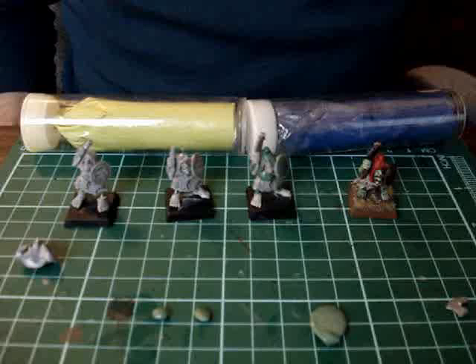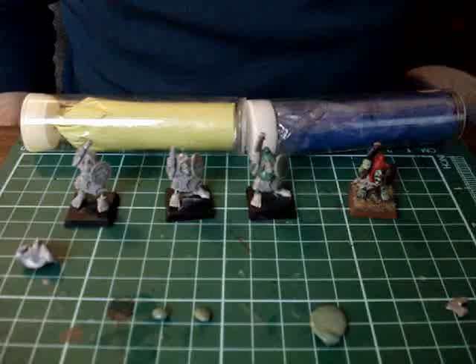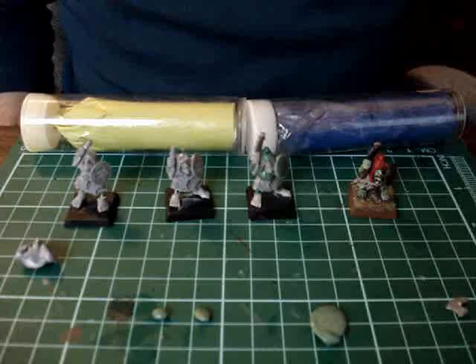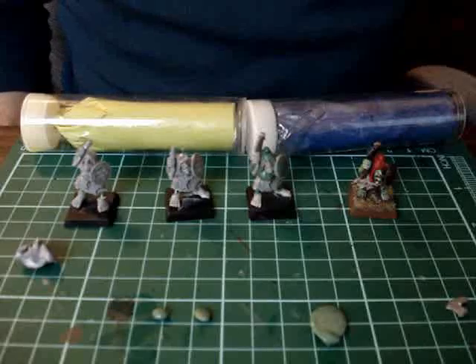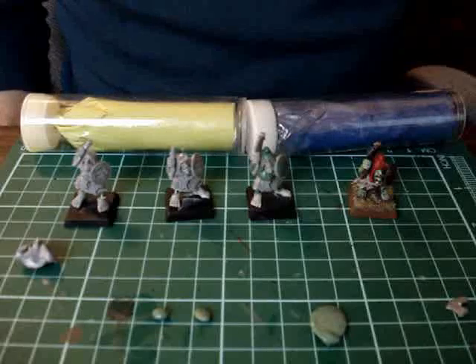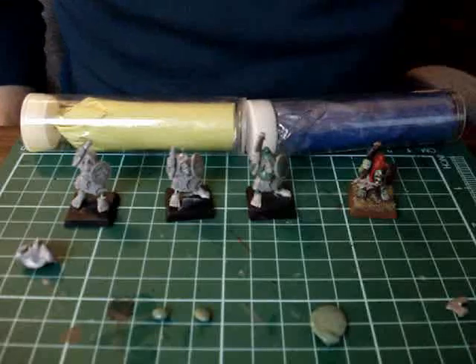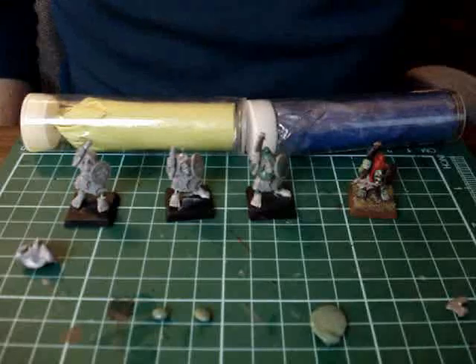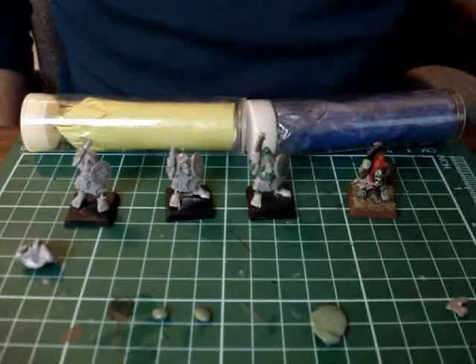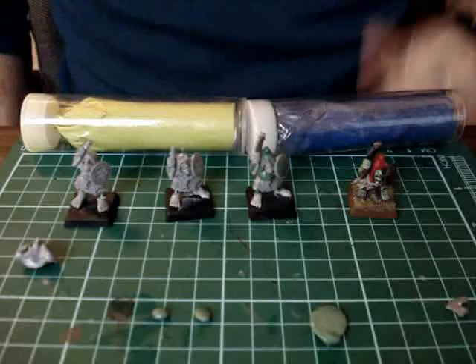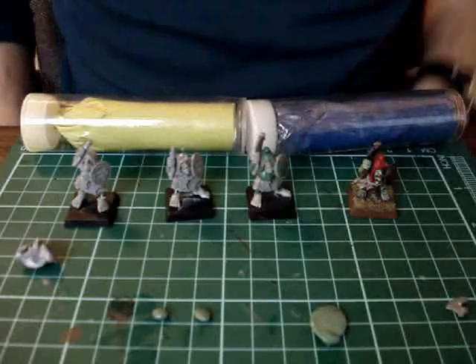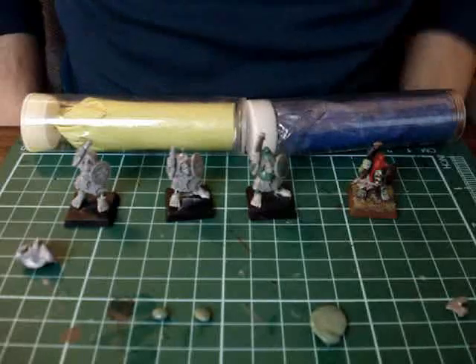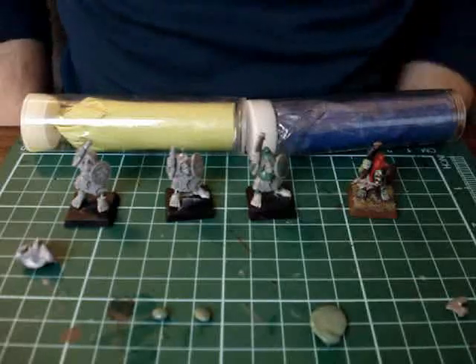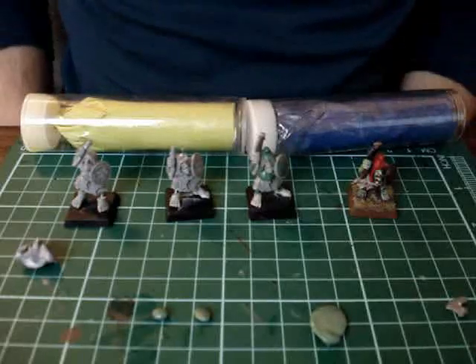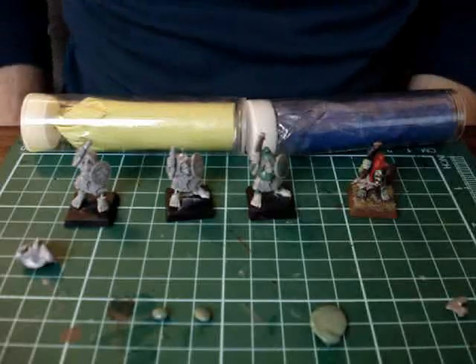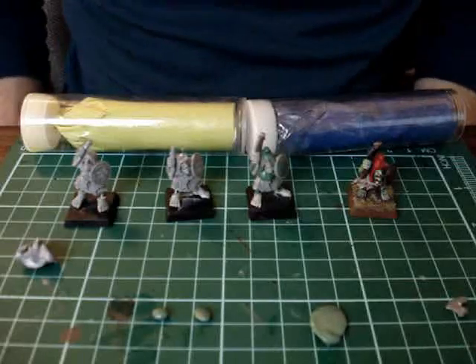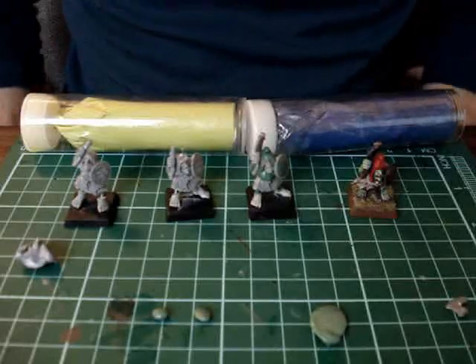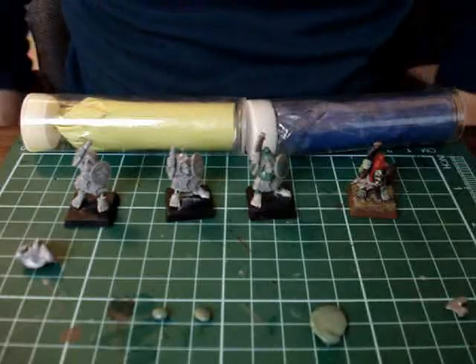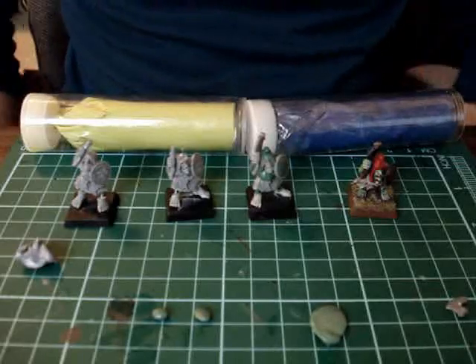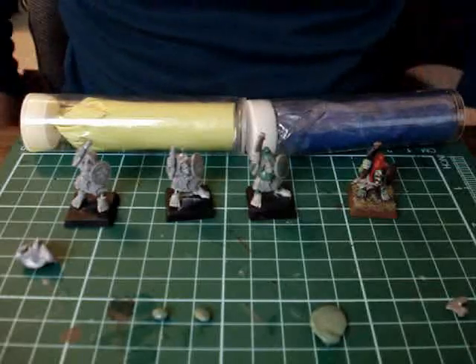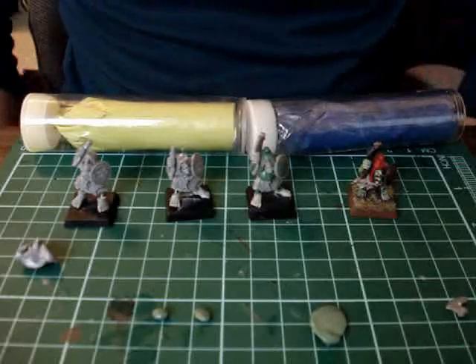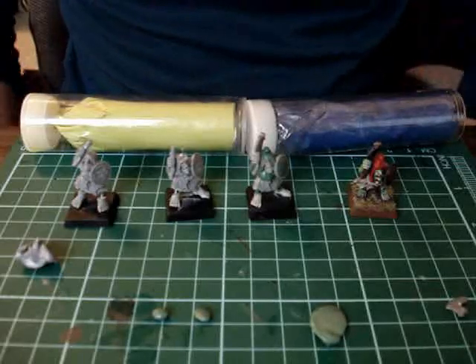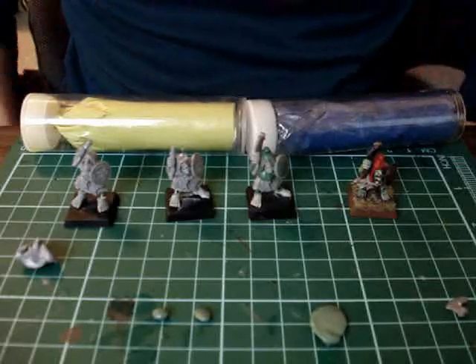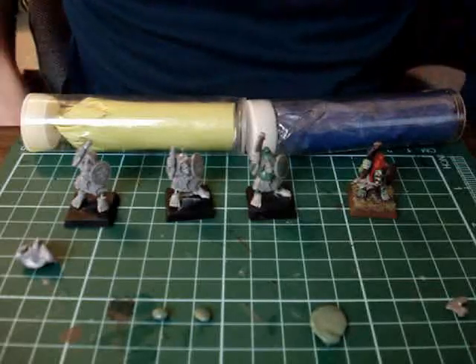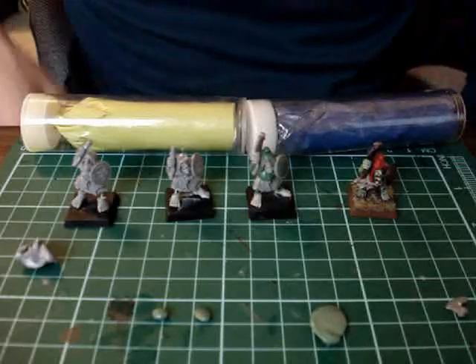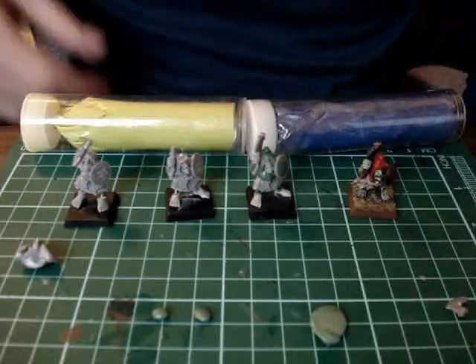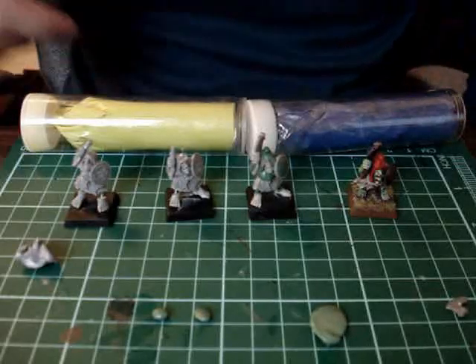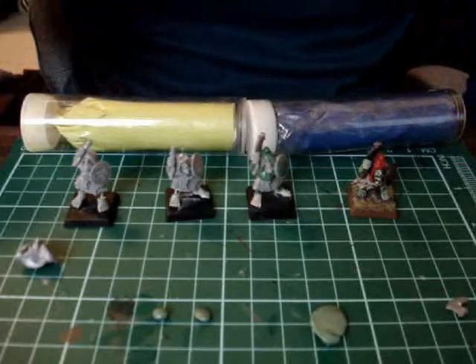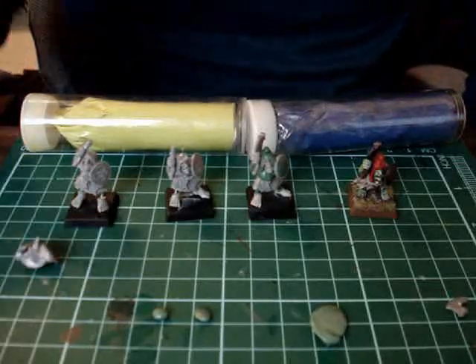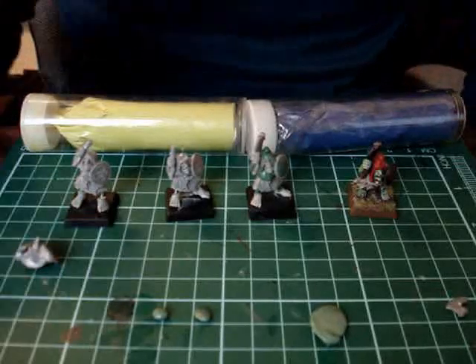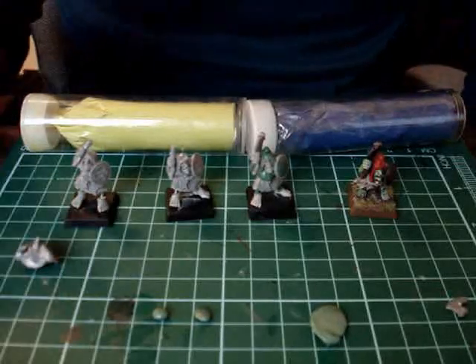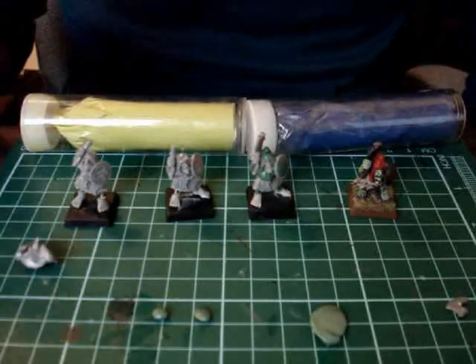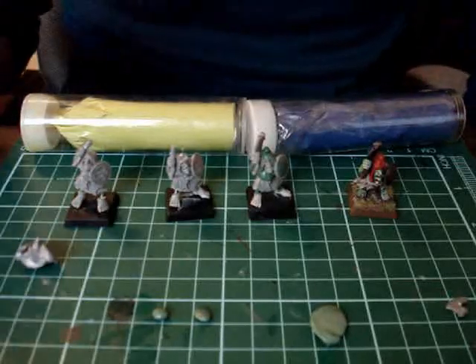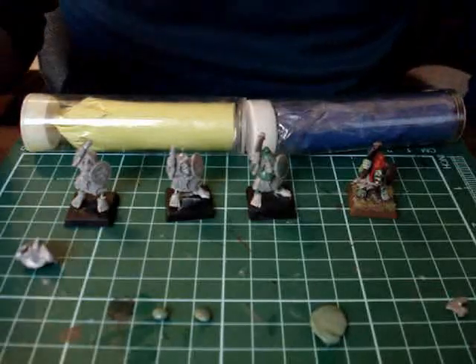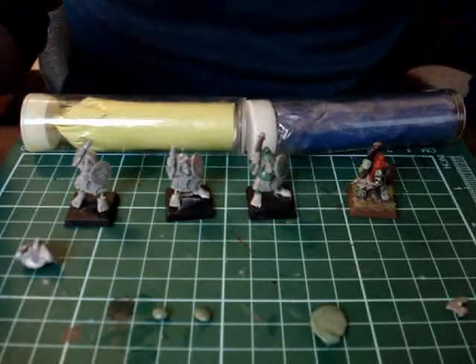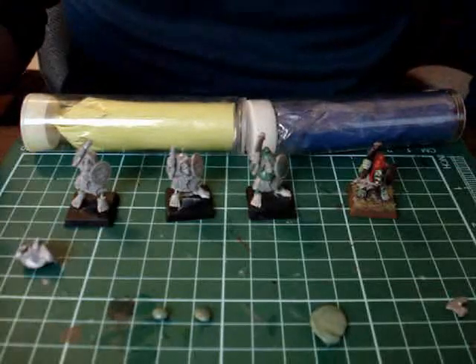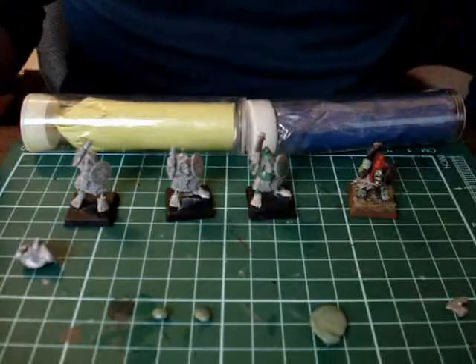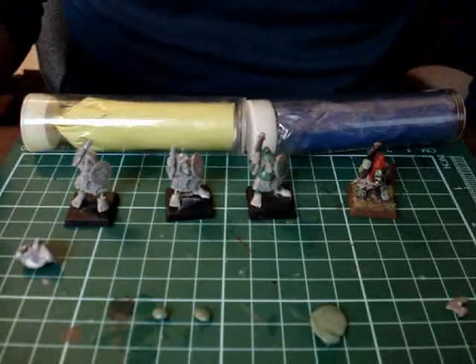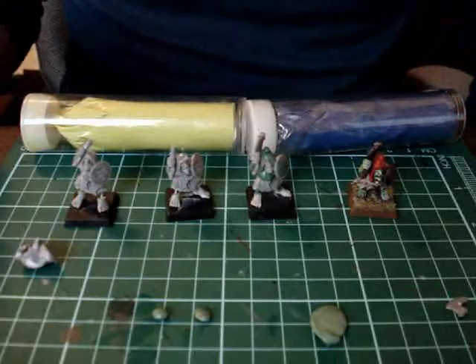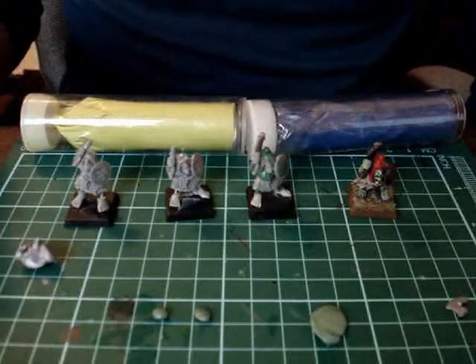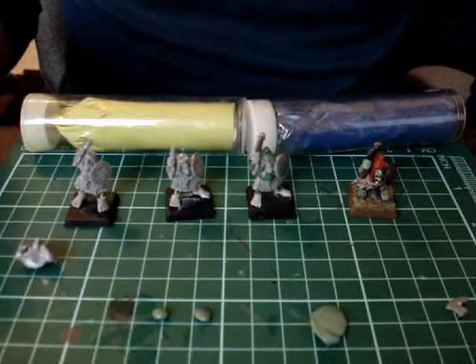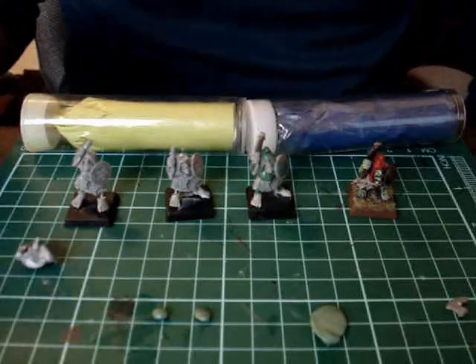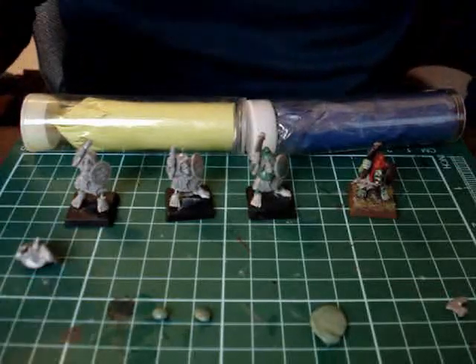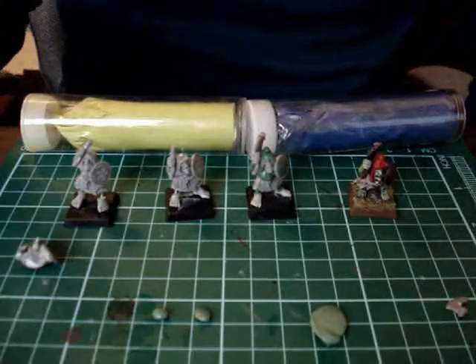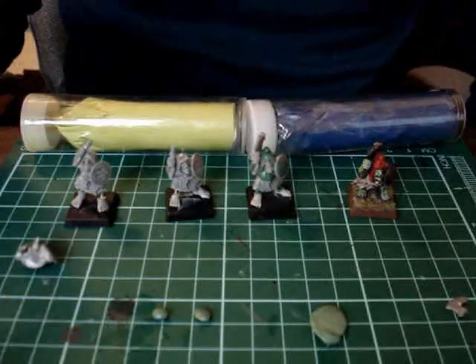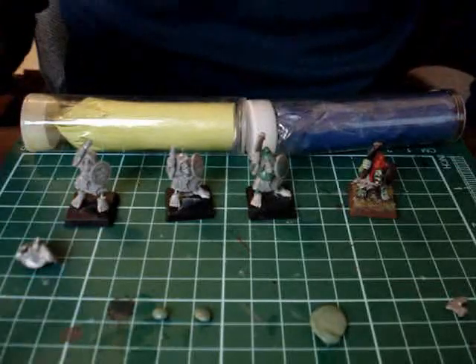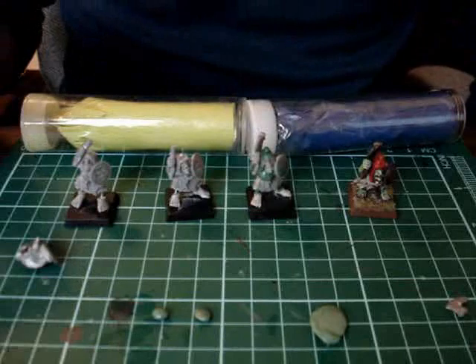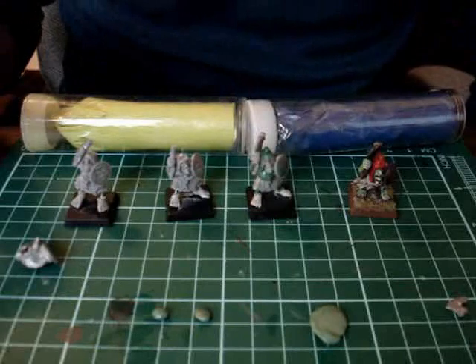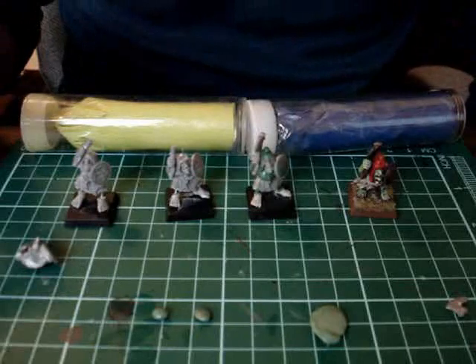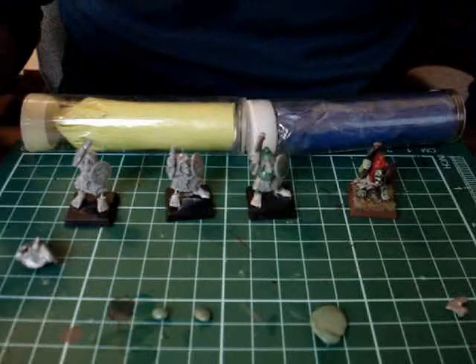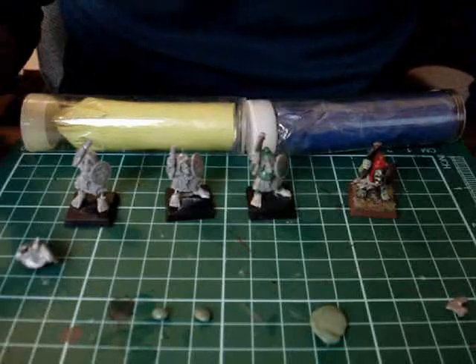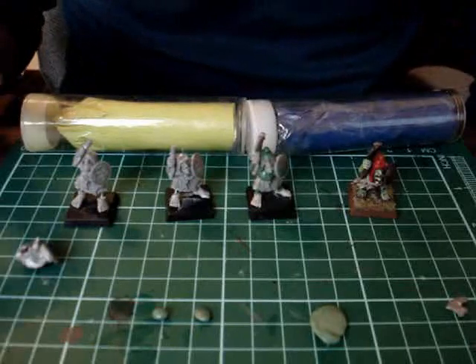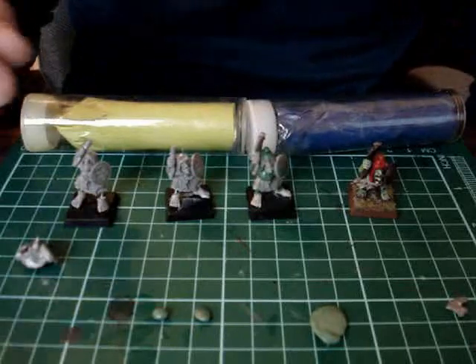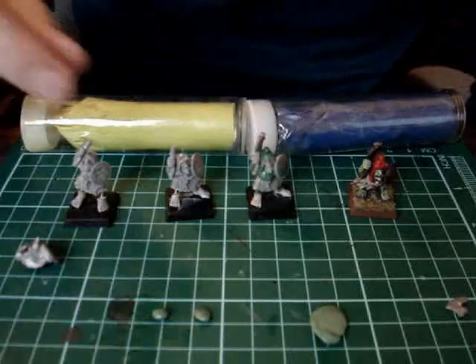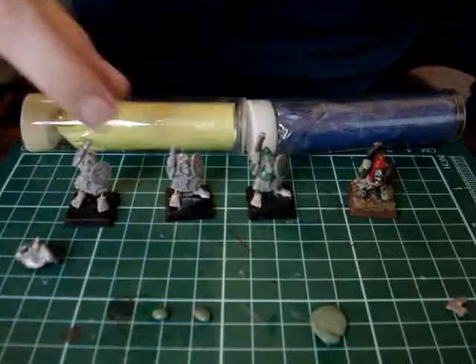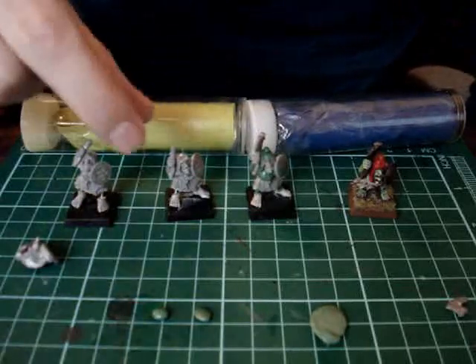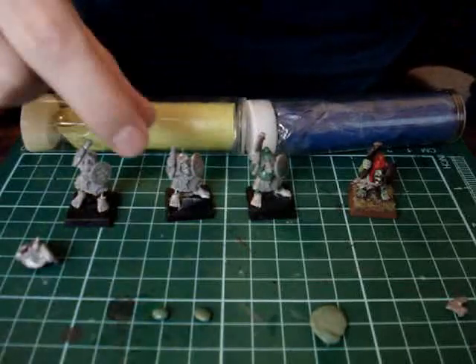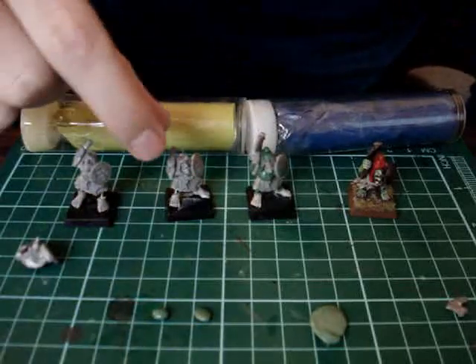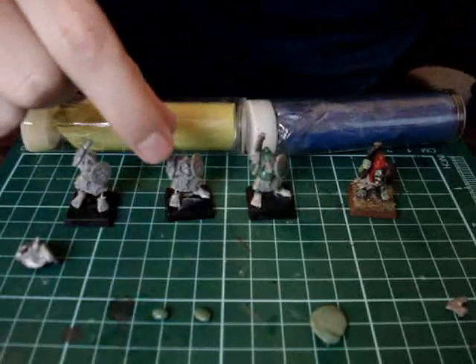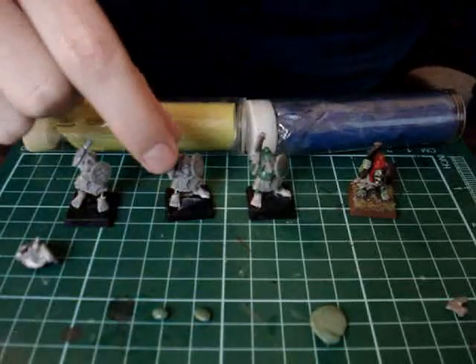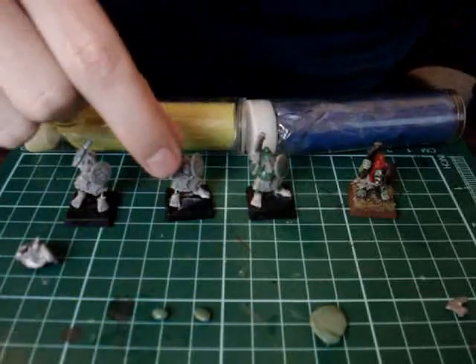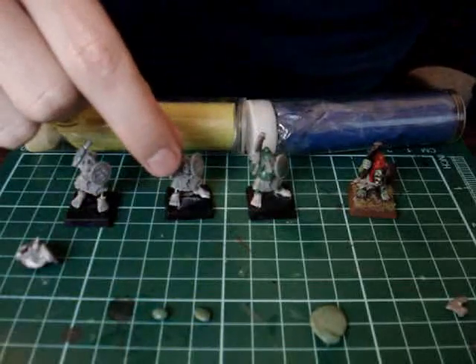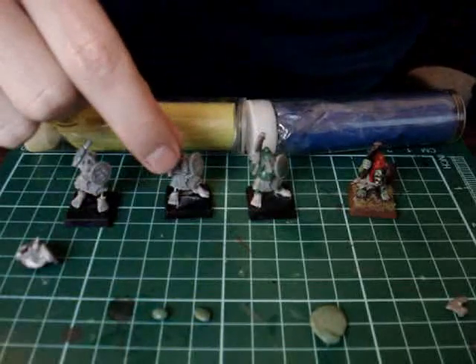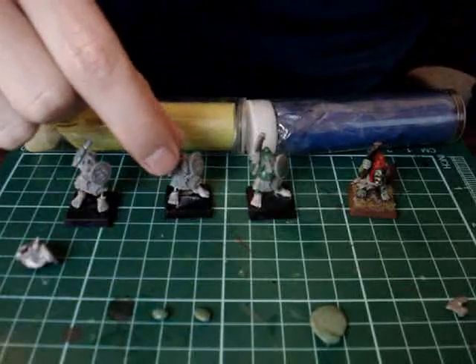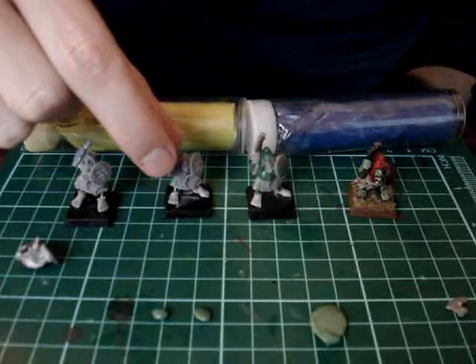This is part two of a guide to show you how to change your Battle for Skull Pass Night Goblins into Hobgoblins for use in your Chaos Dwarf Armies.